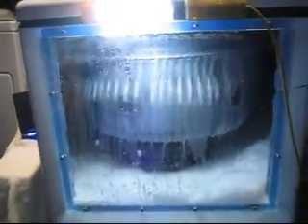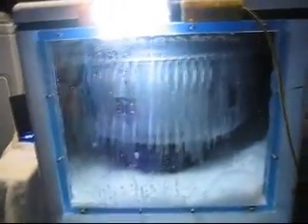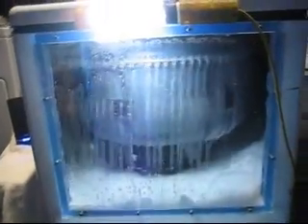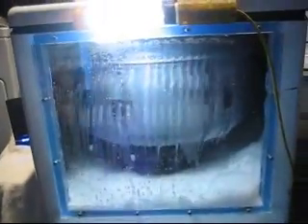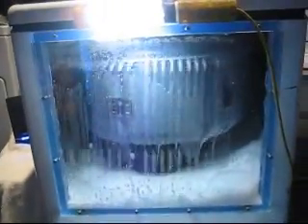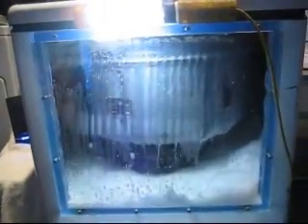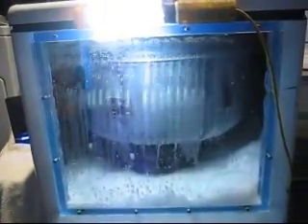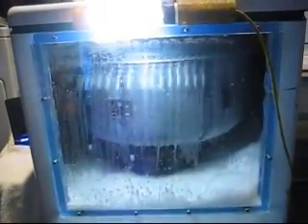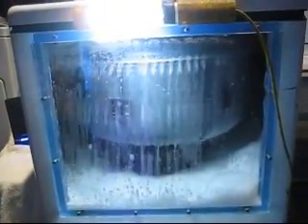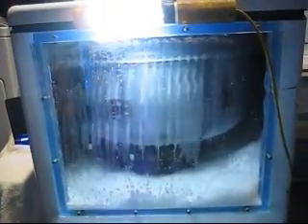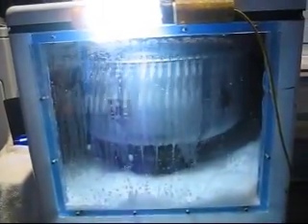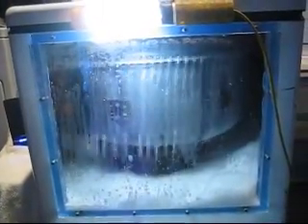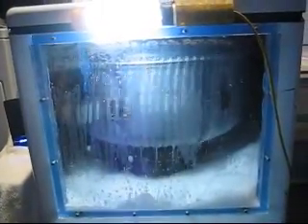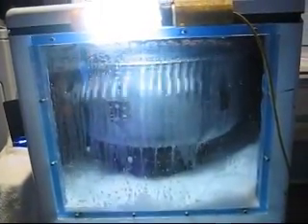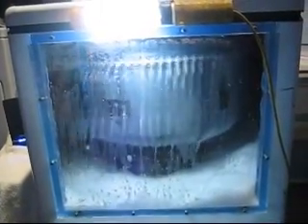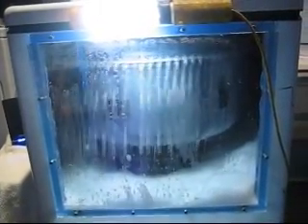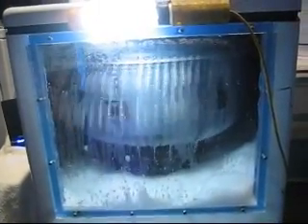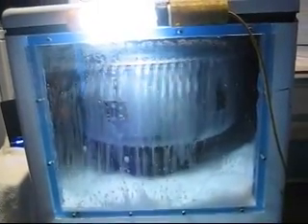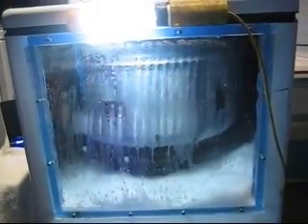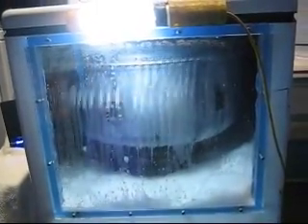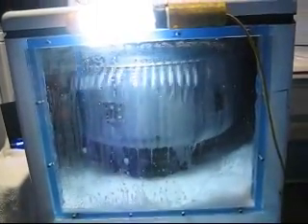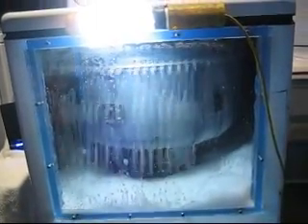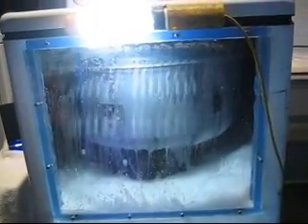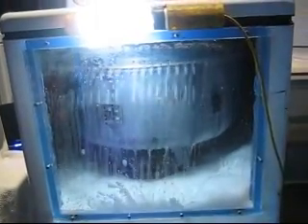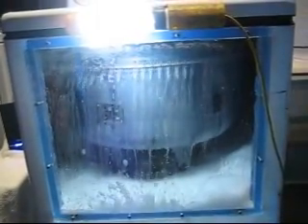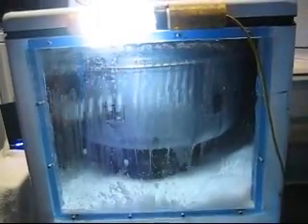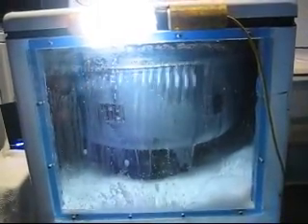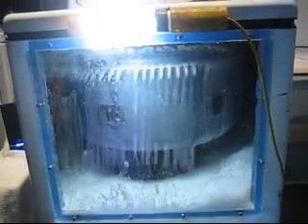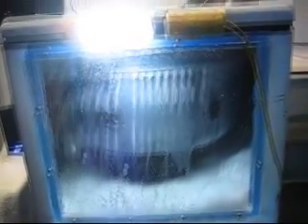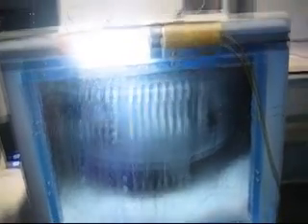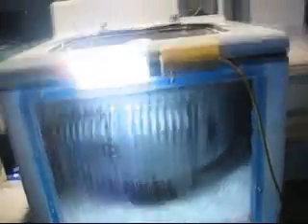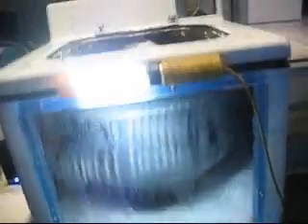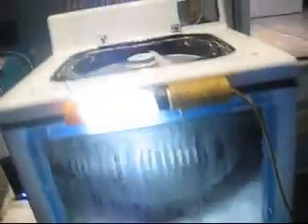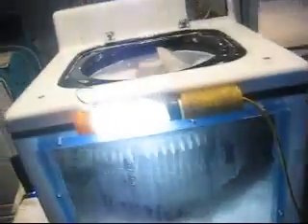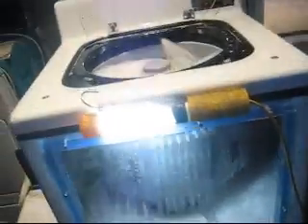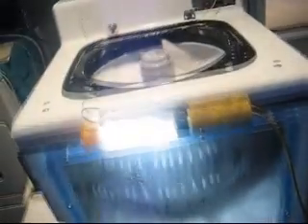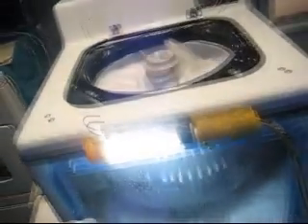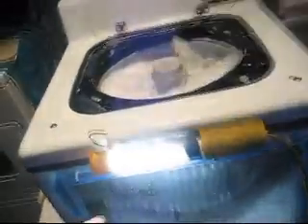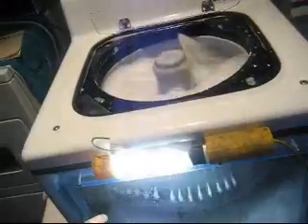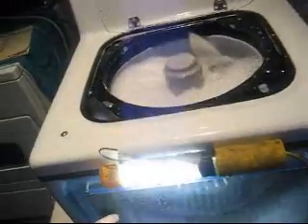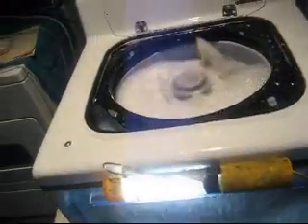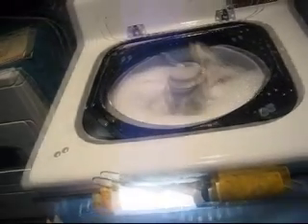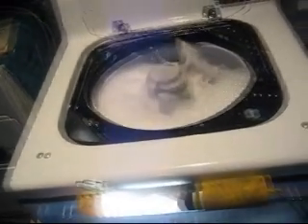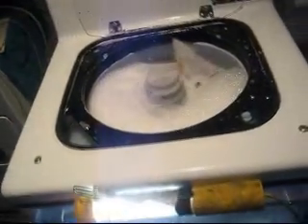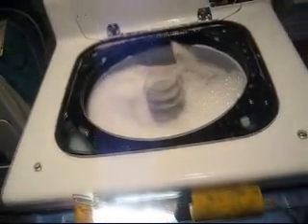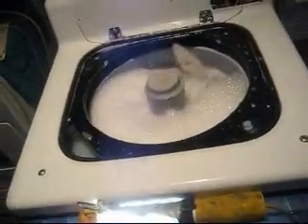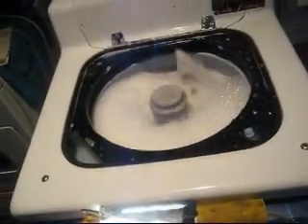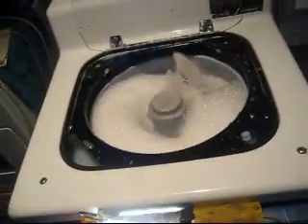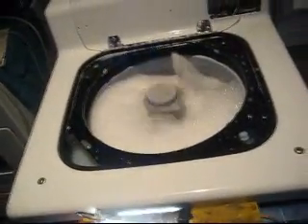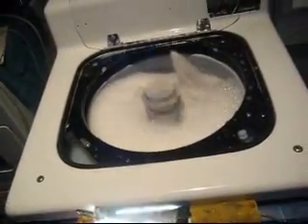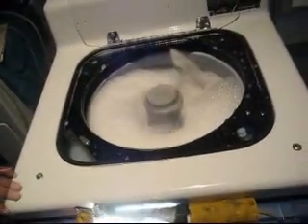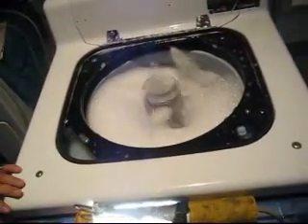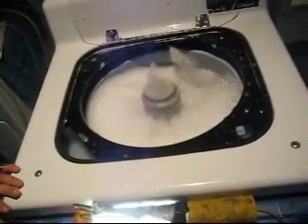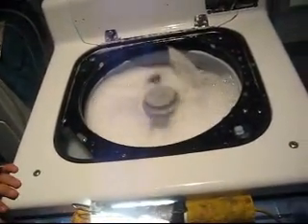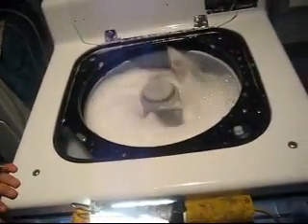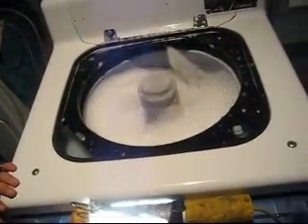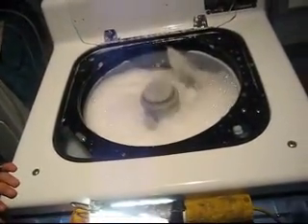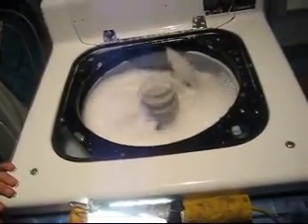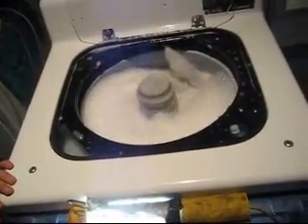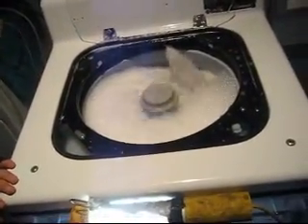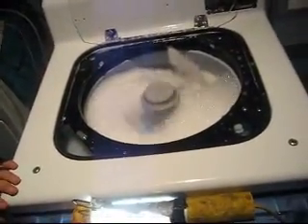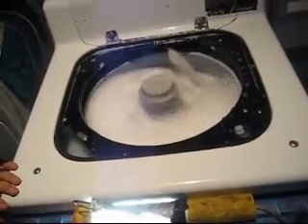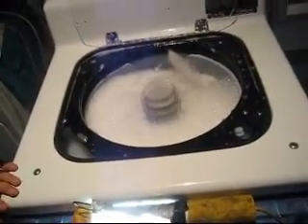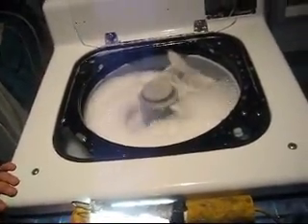Frigidaire. And these brackets on the outer top — what are they? Oh, that's just part of it.